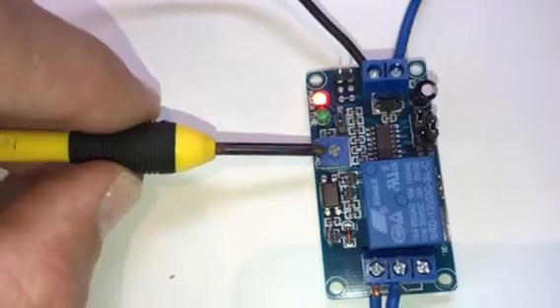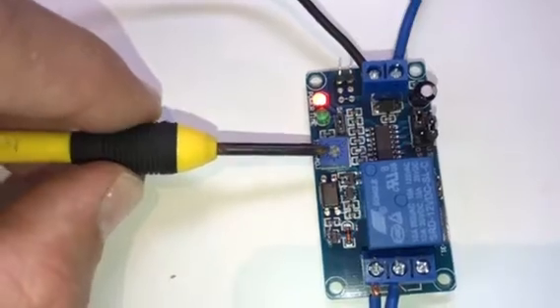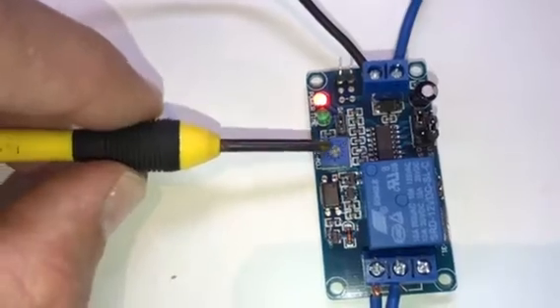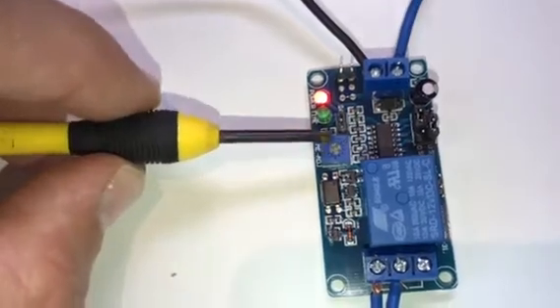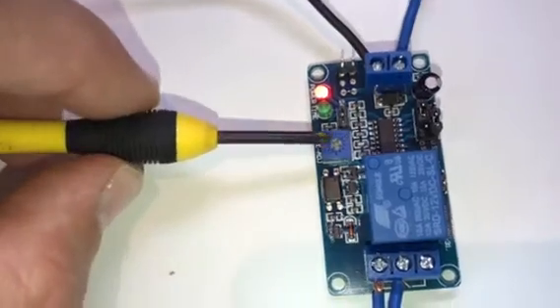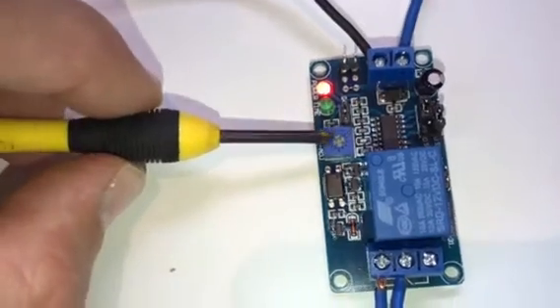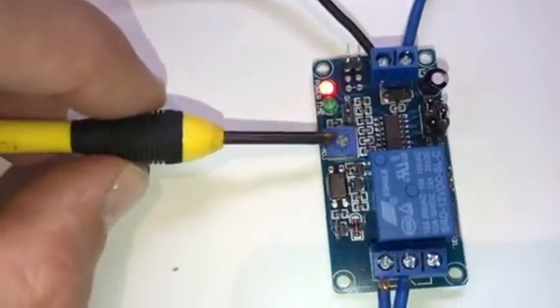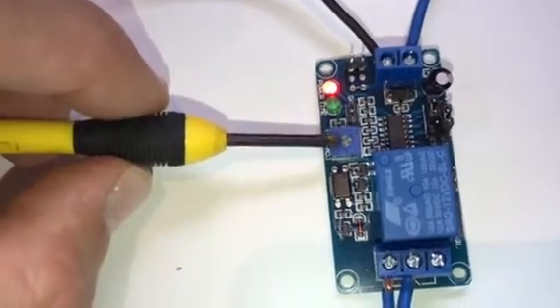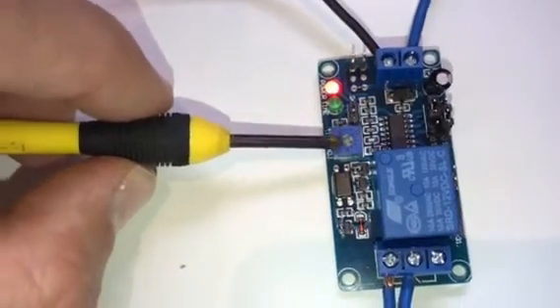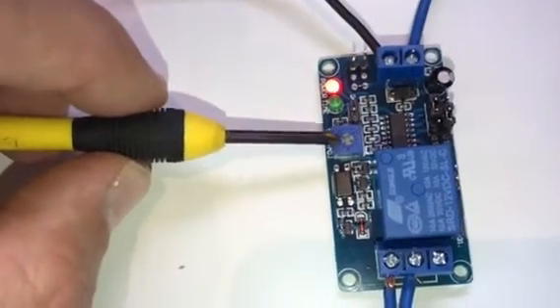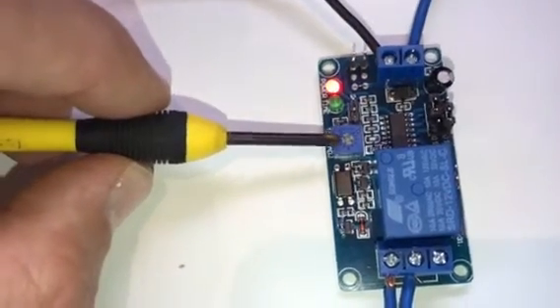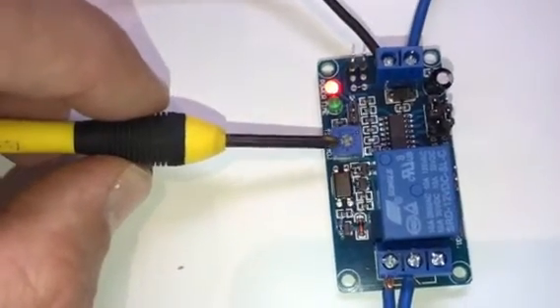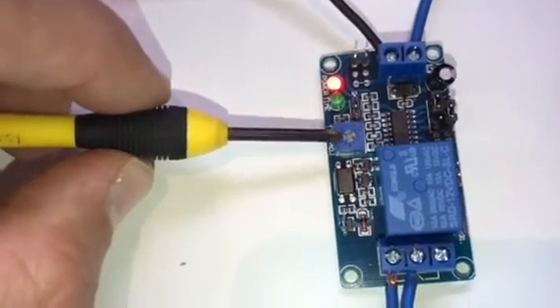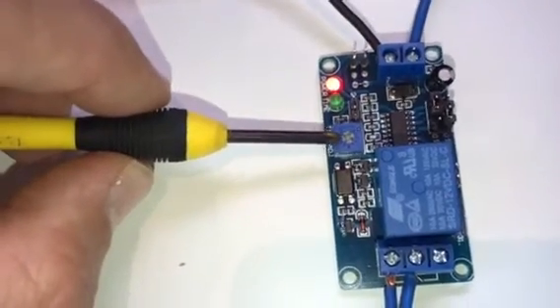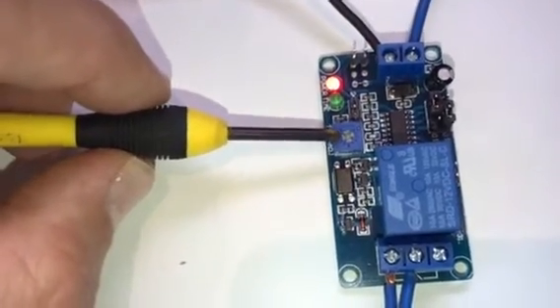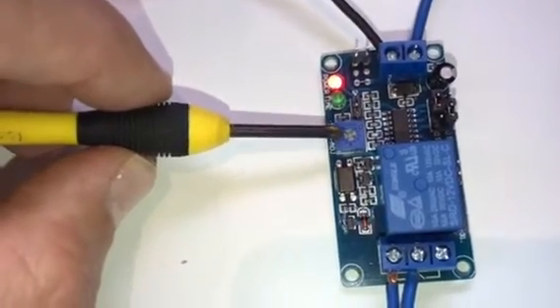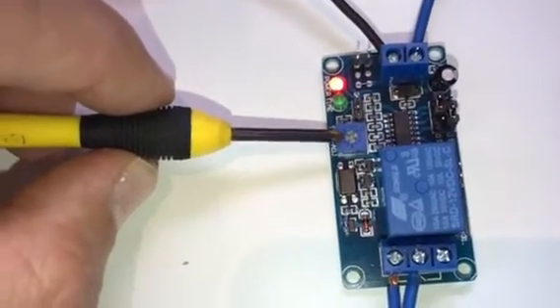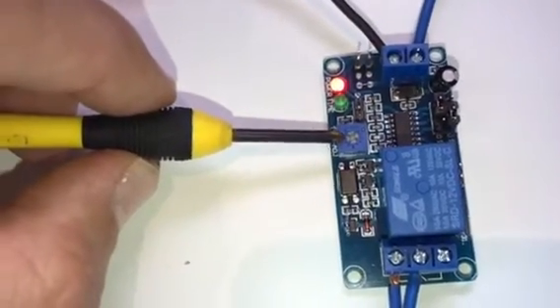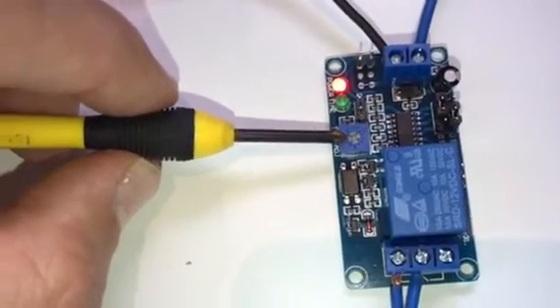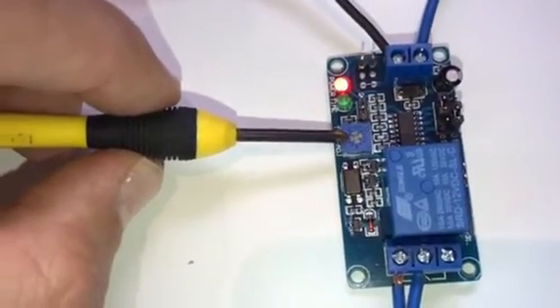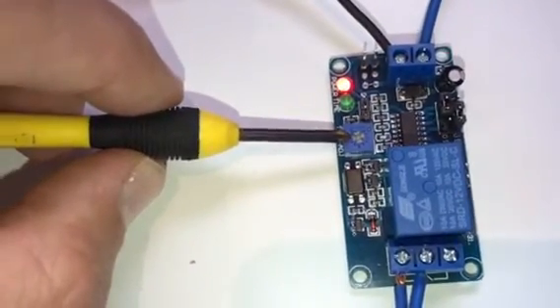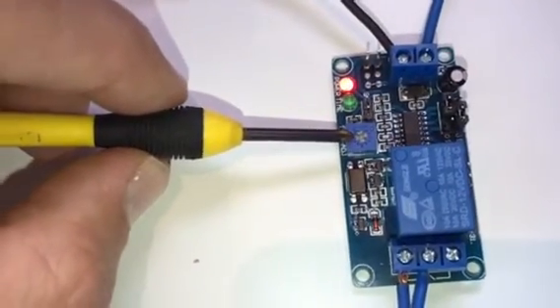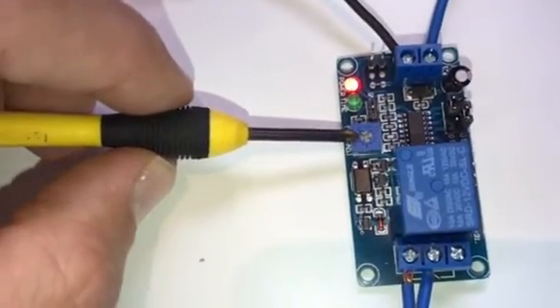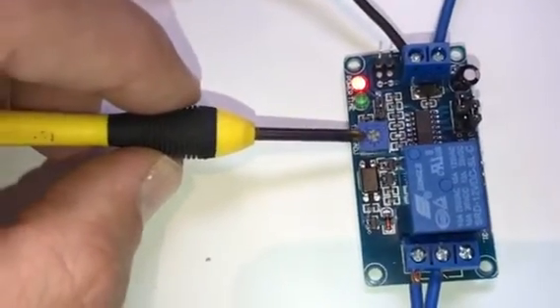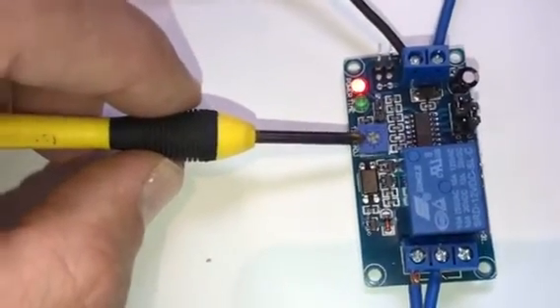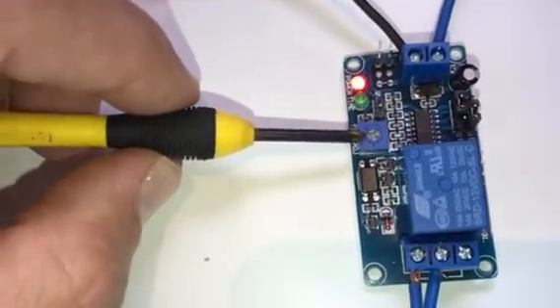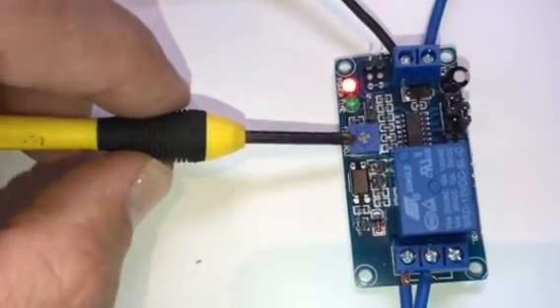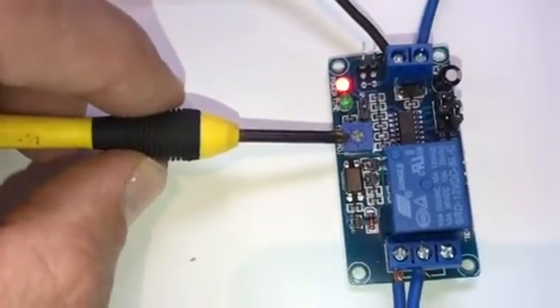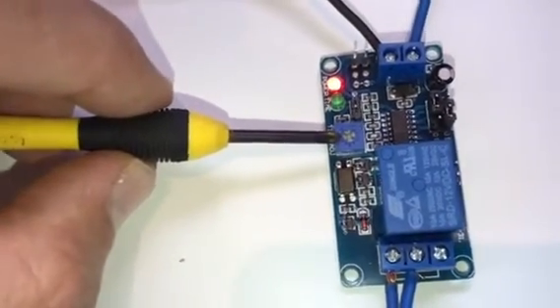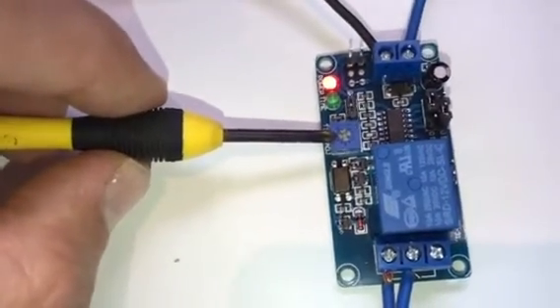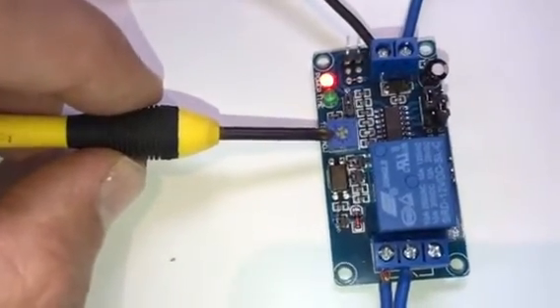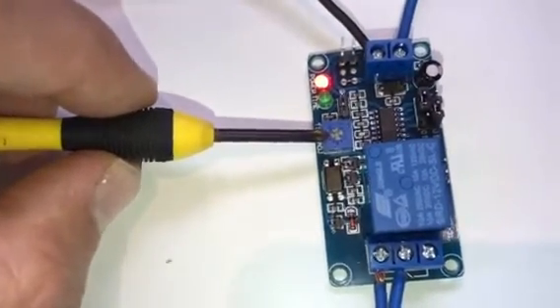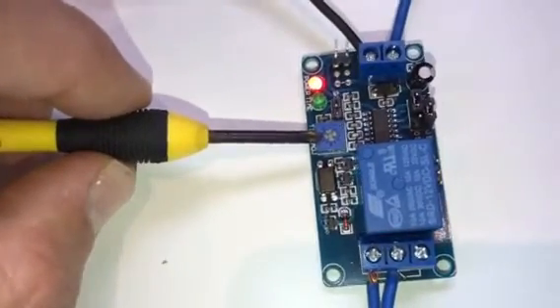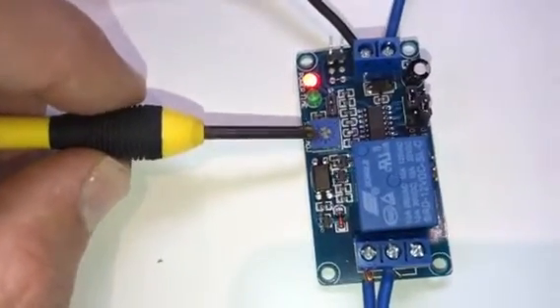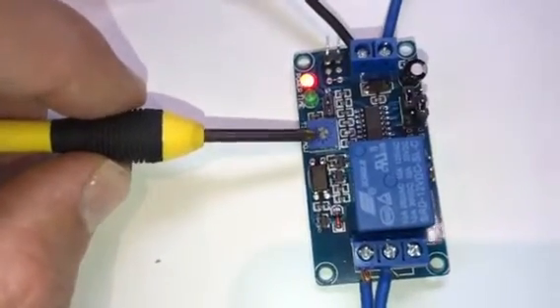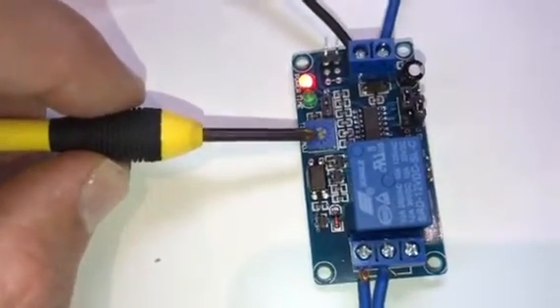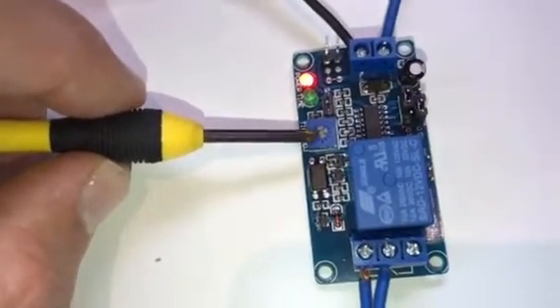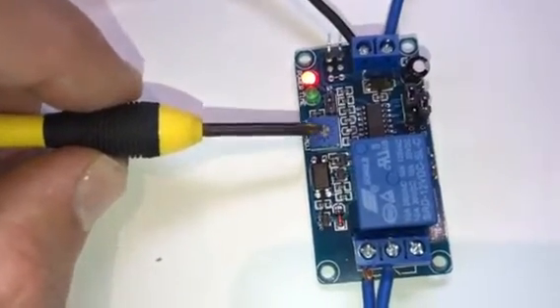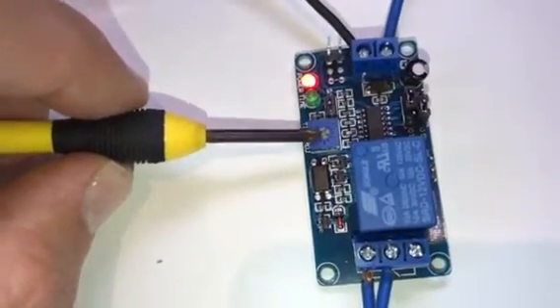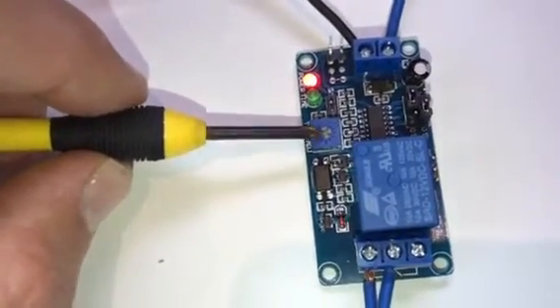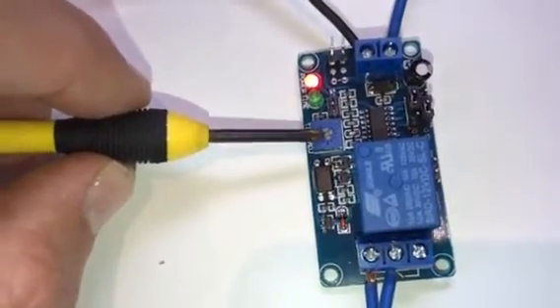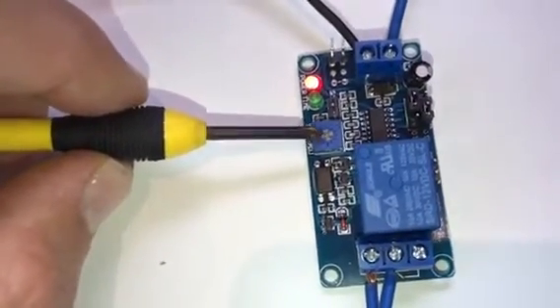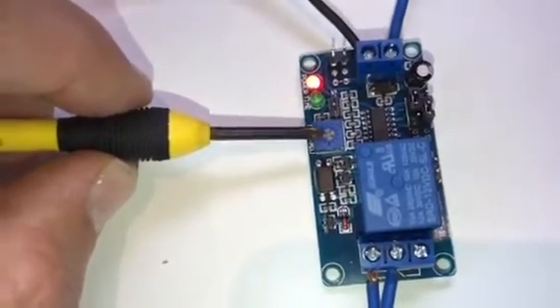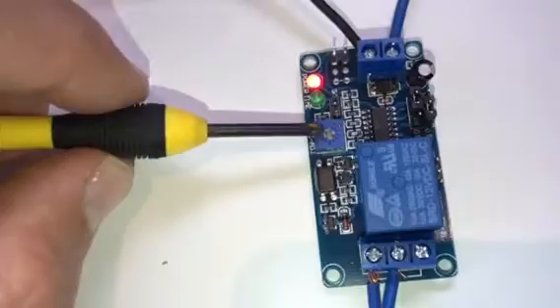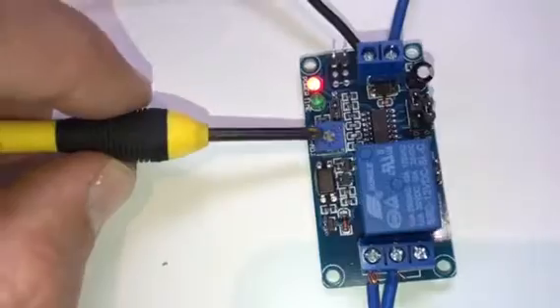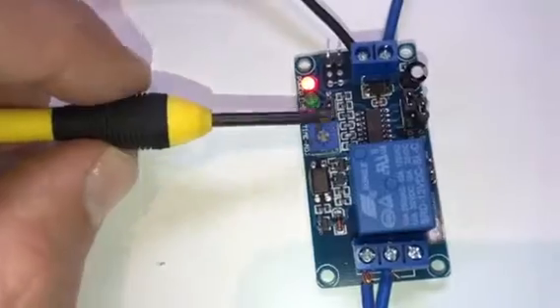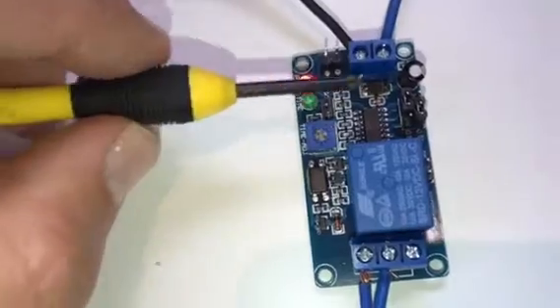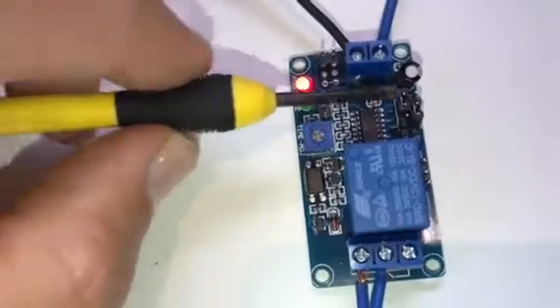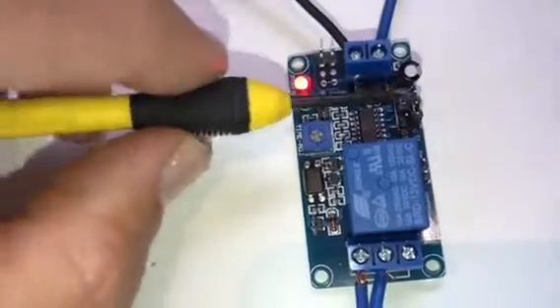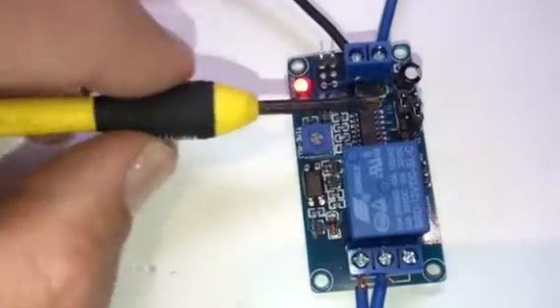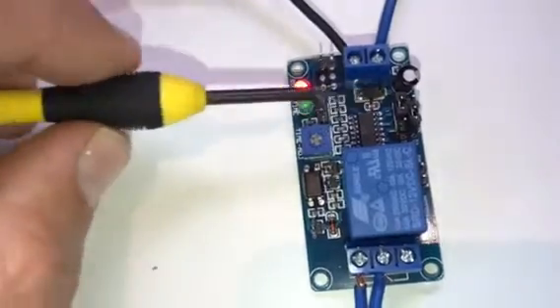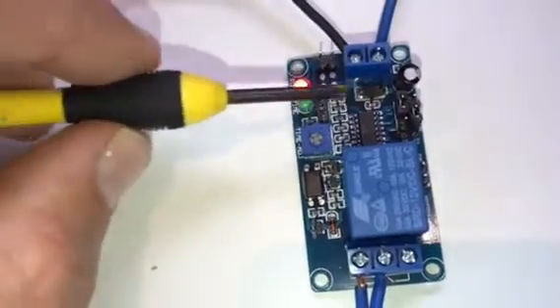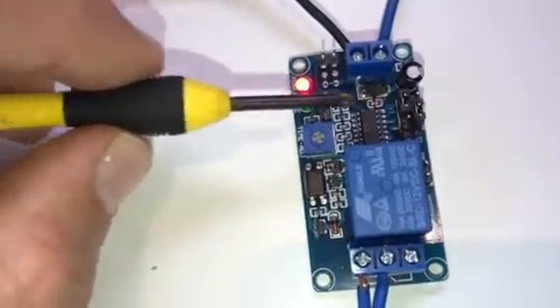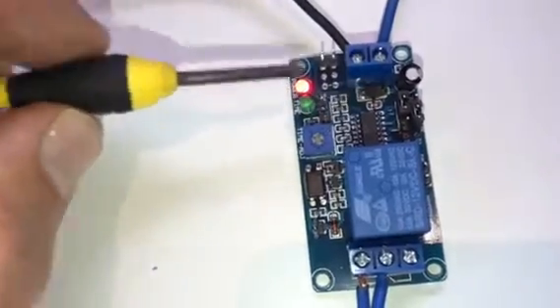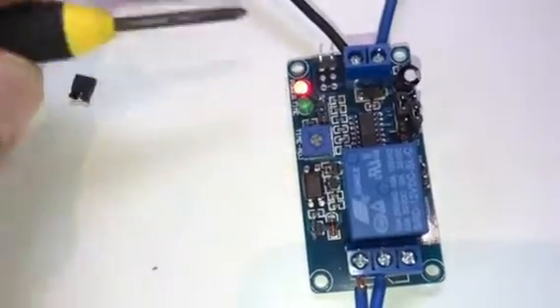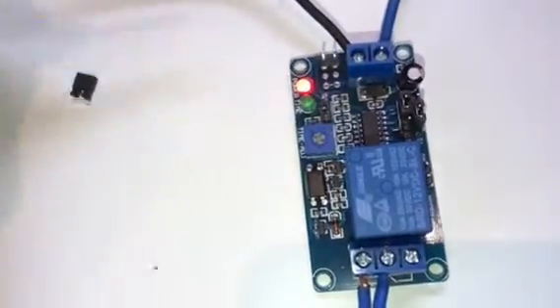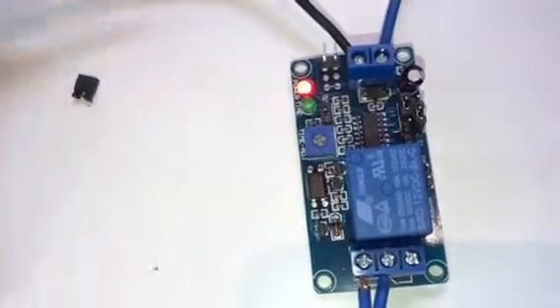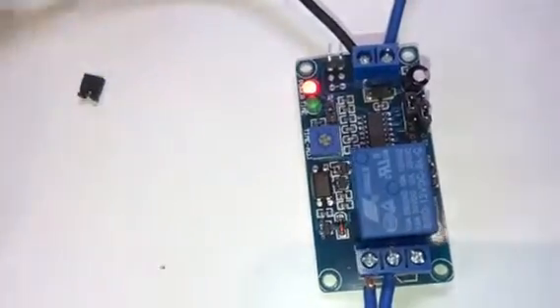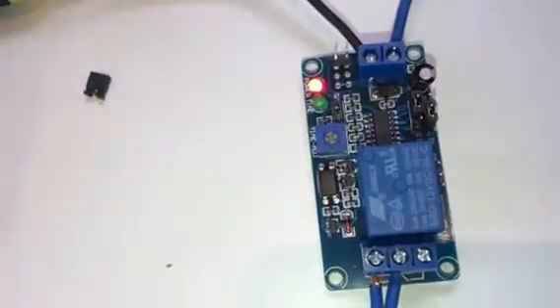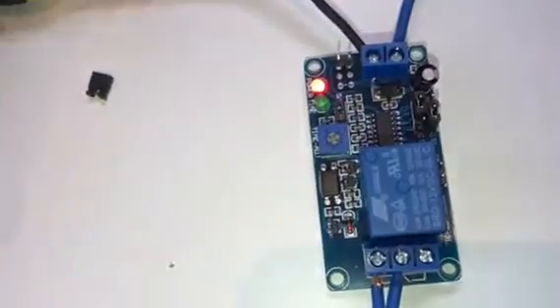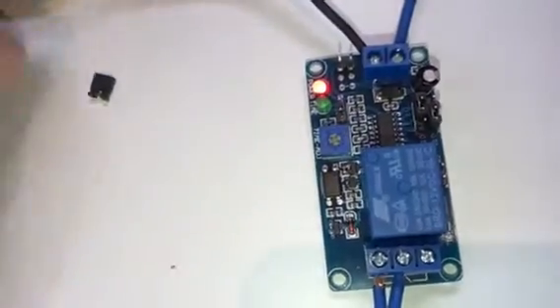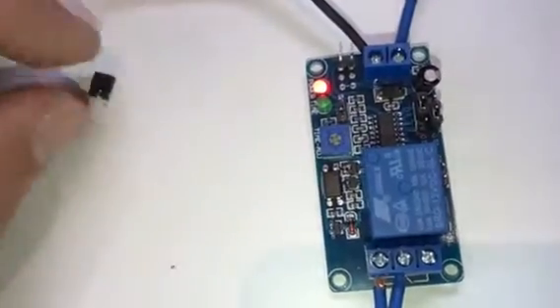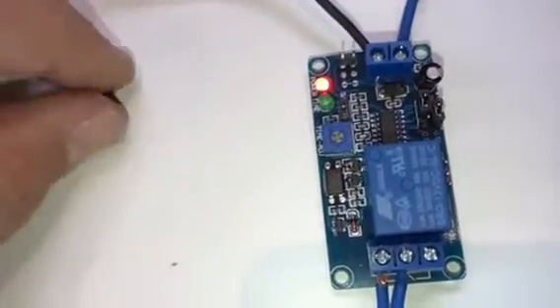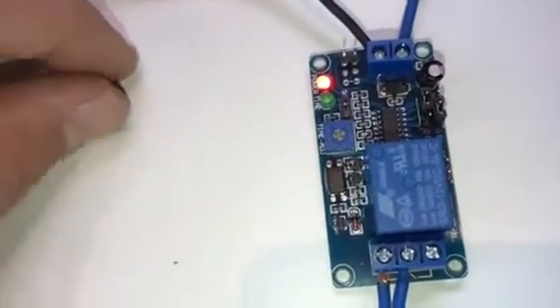There's also a variable dial here that allows you to further adjust the timing after you've set the strapping settings.